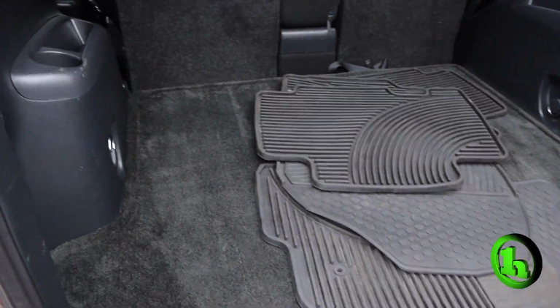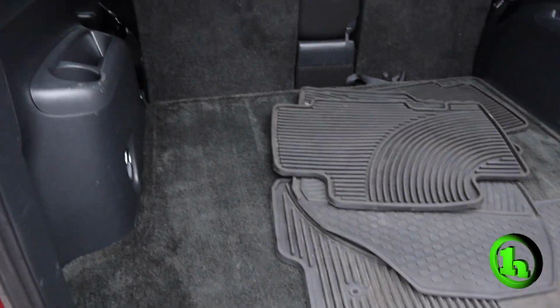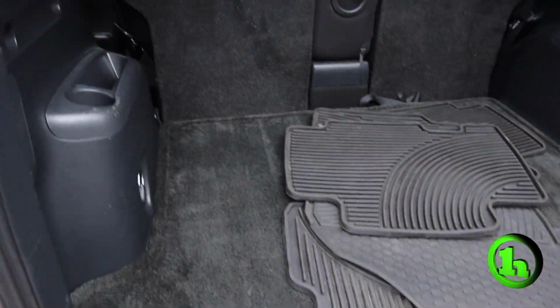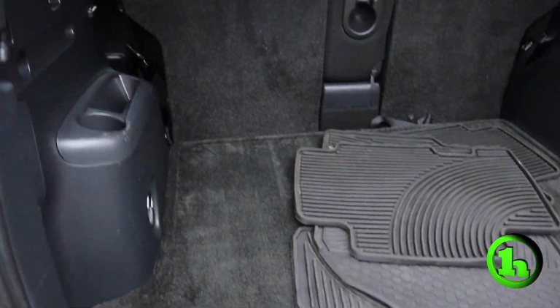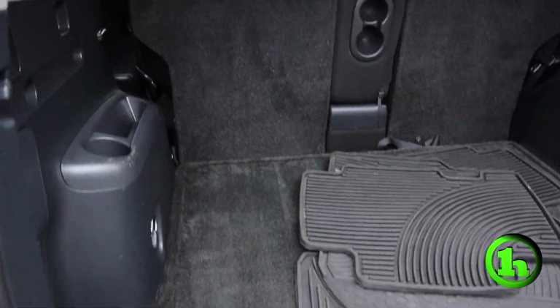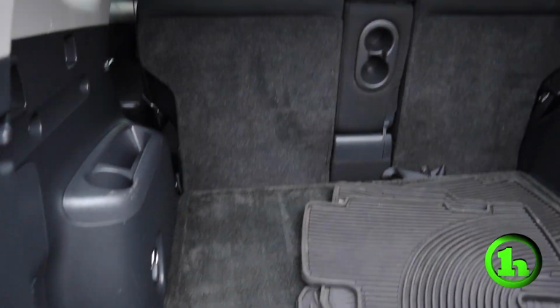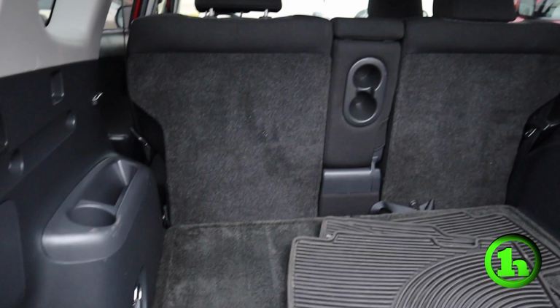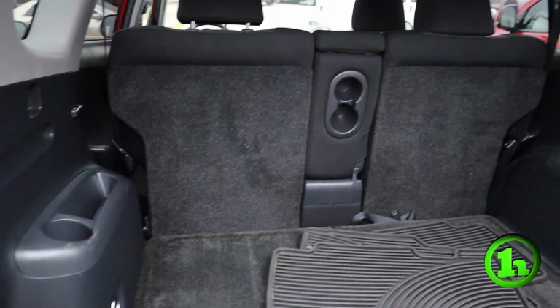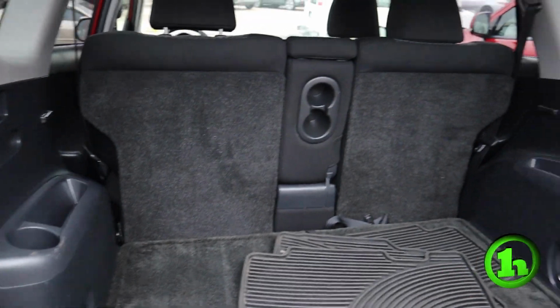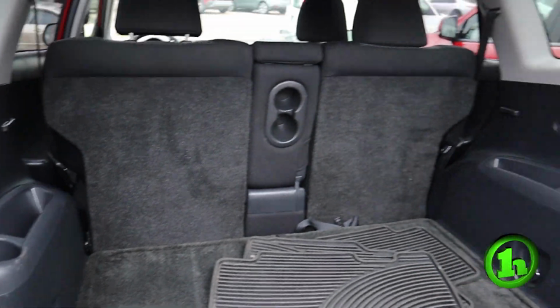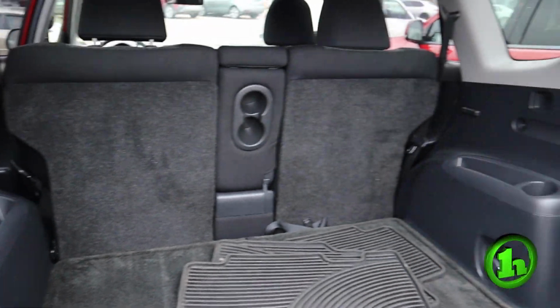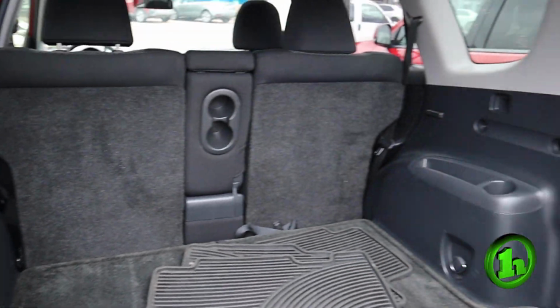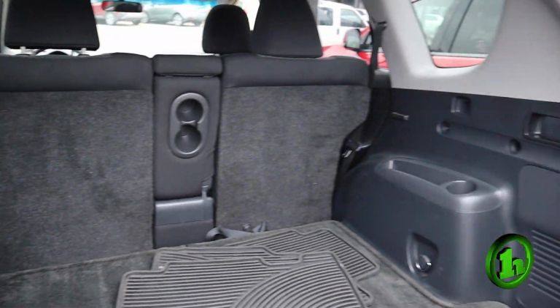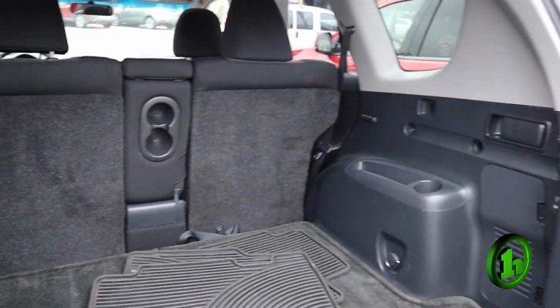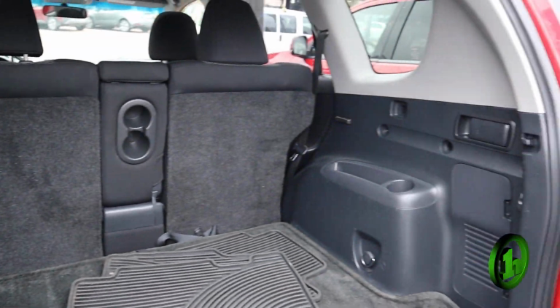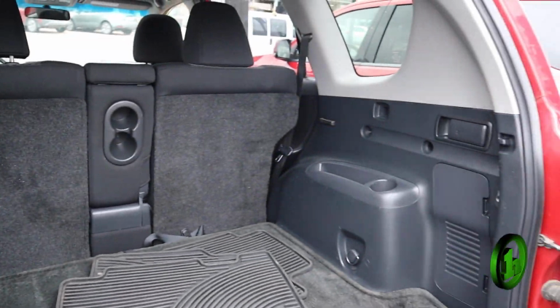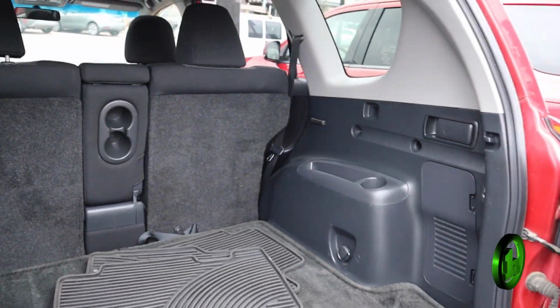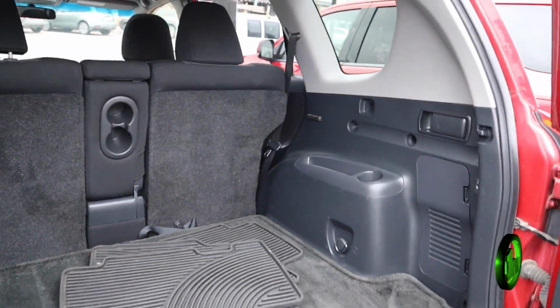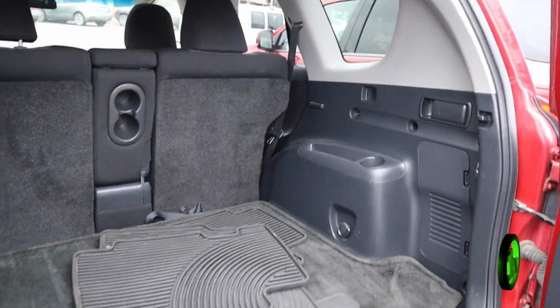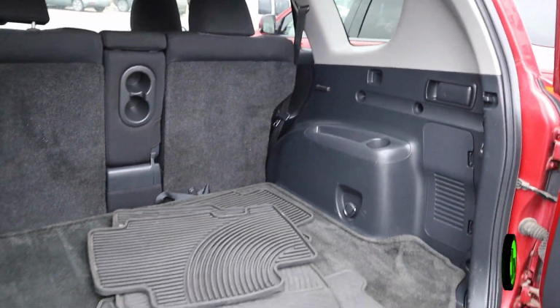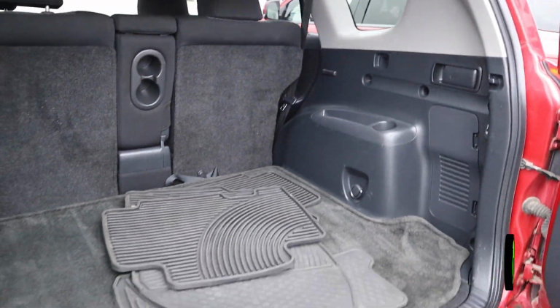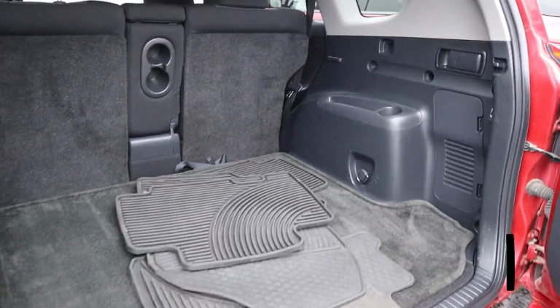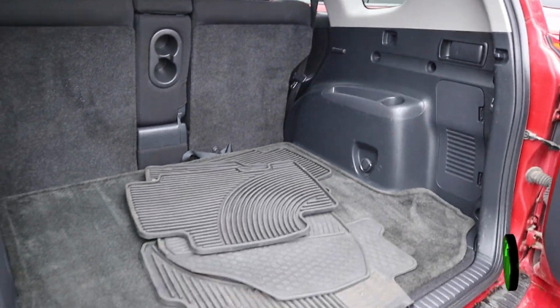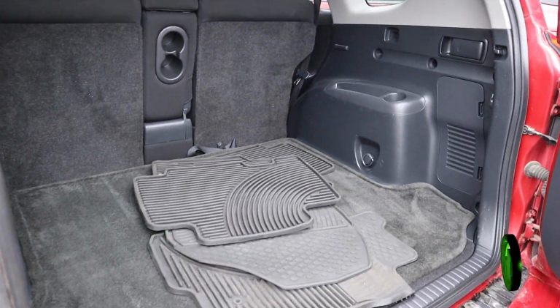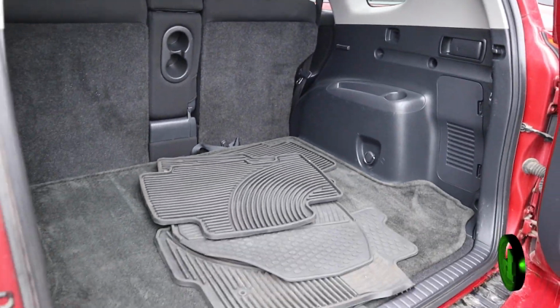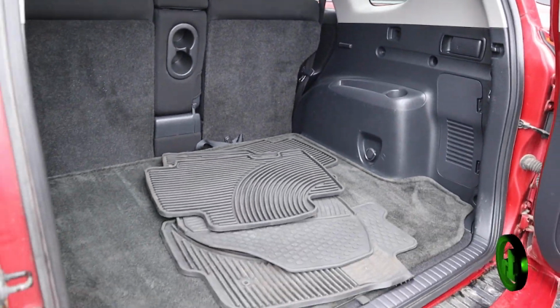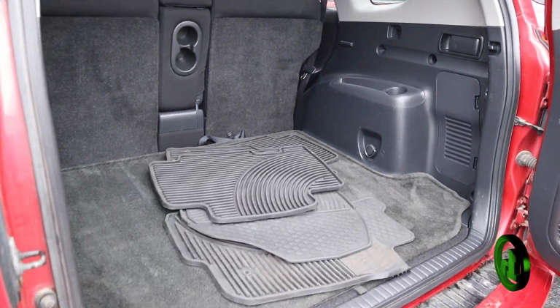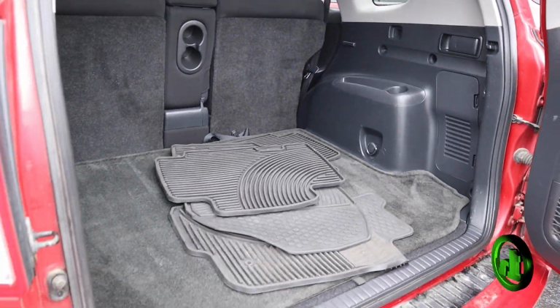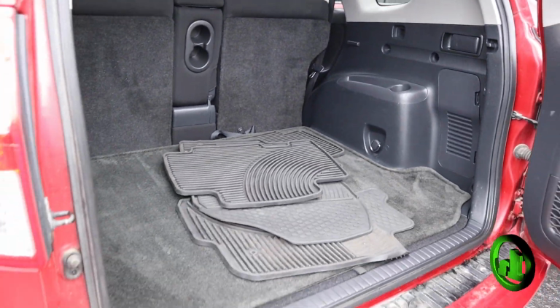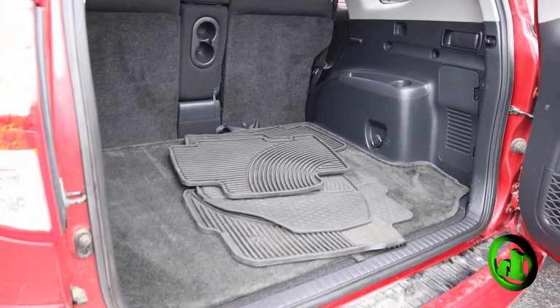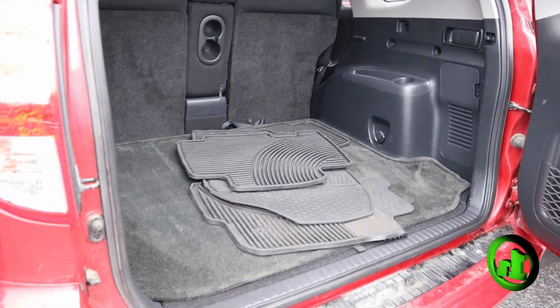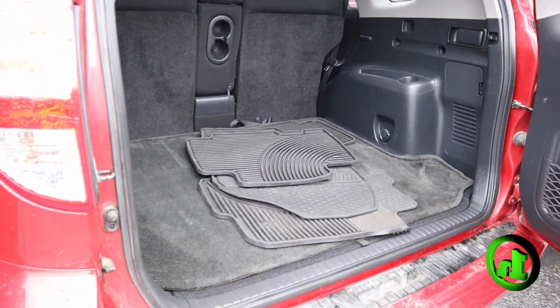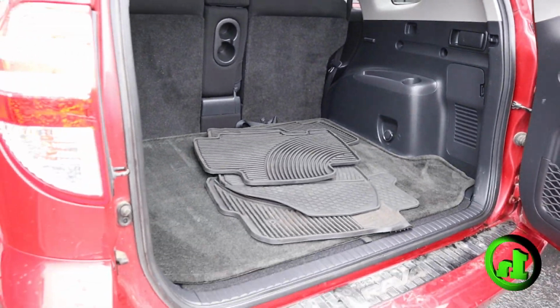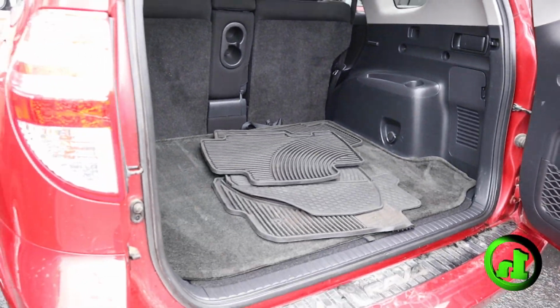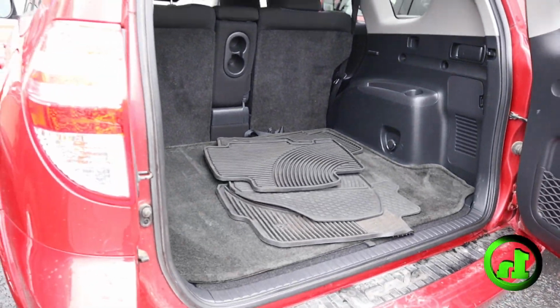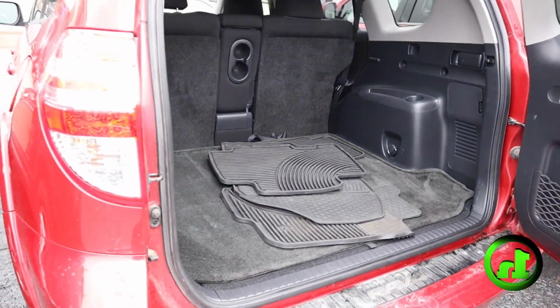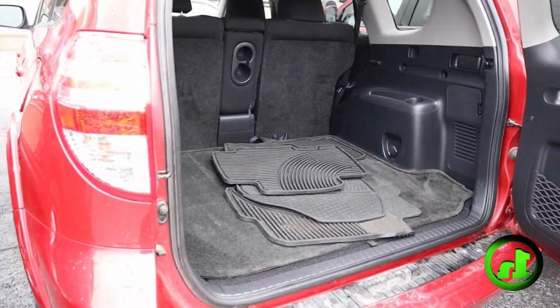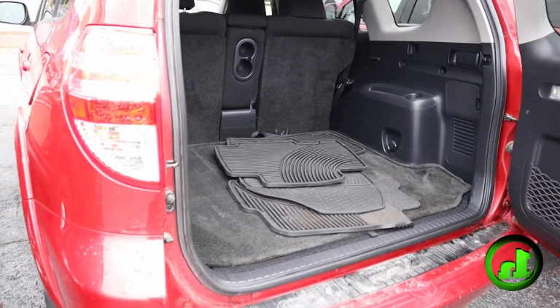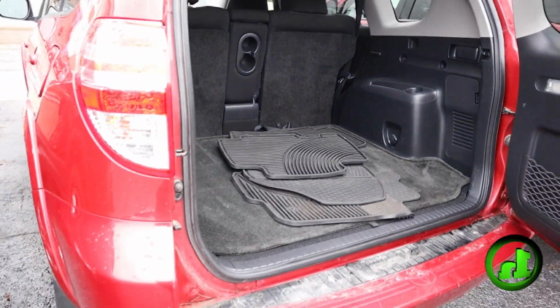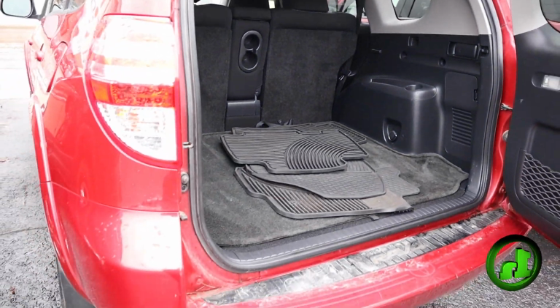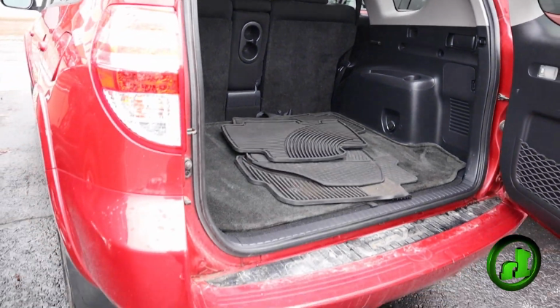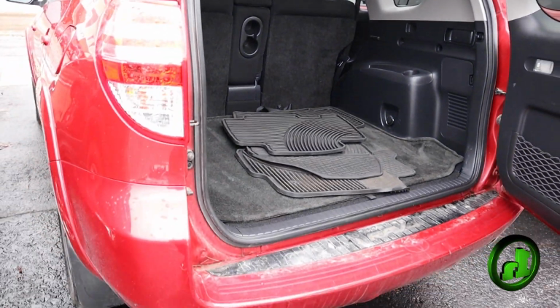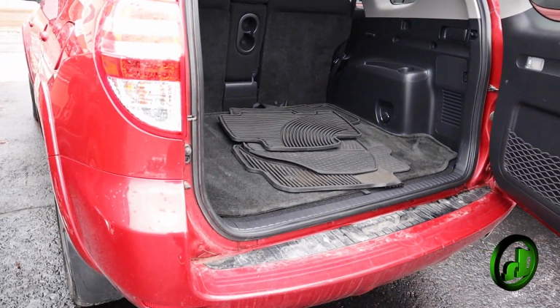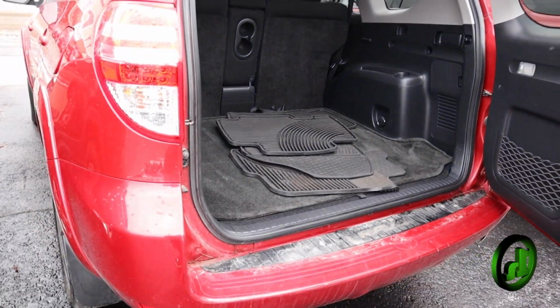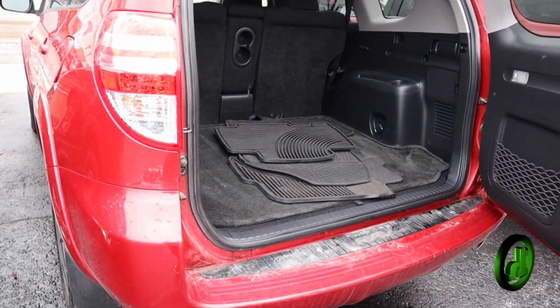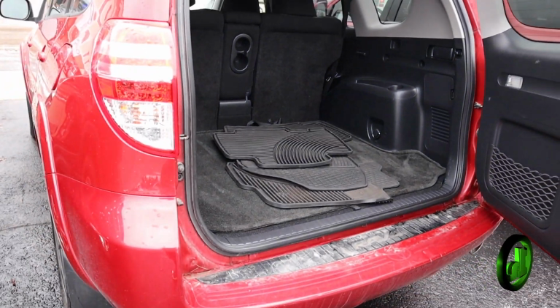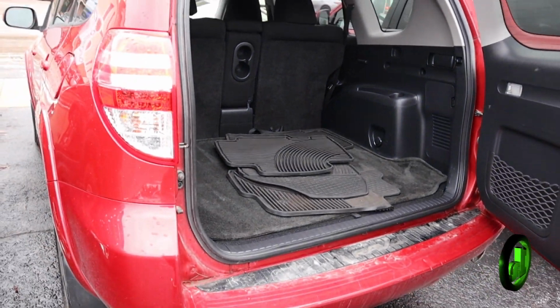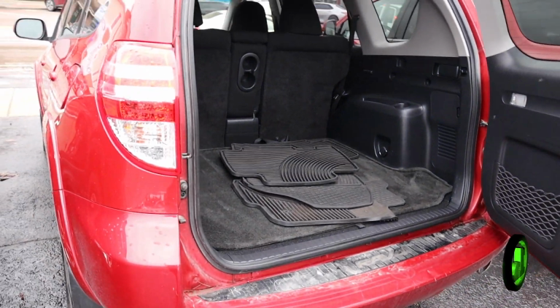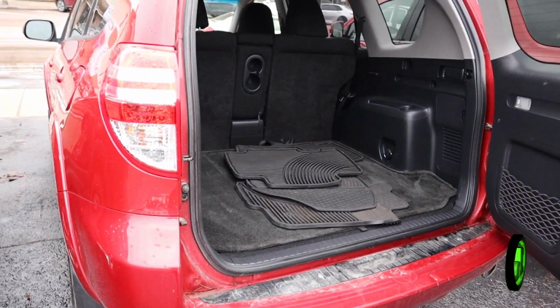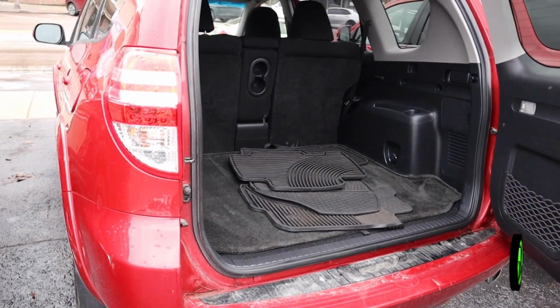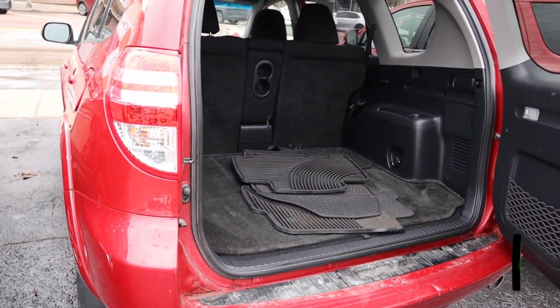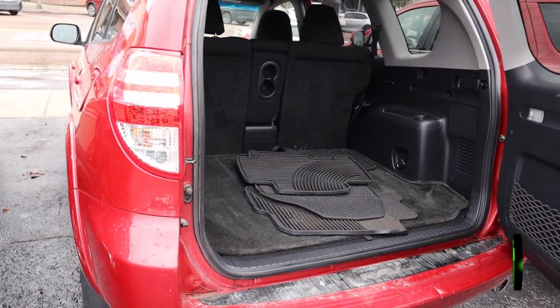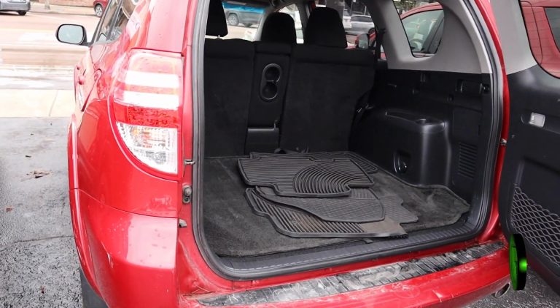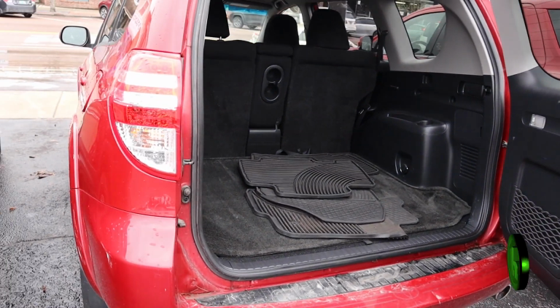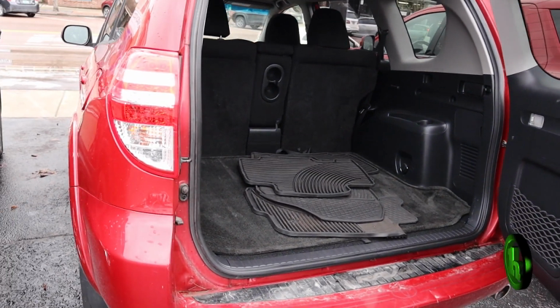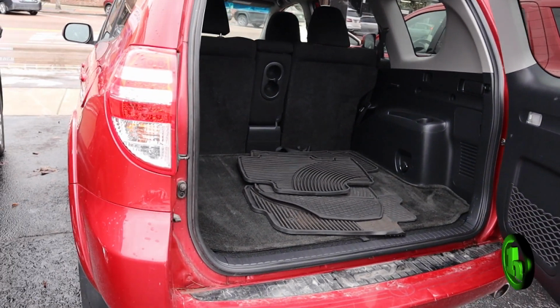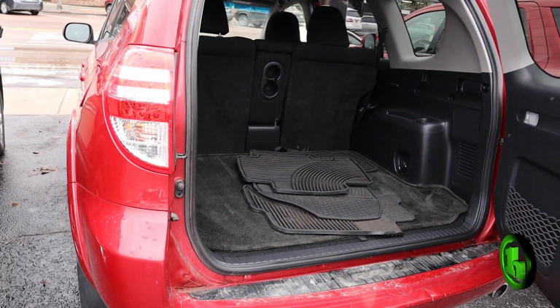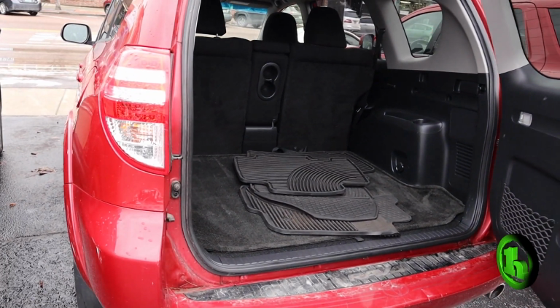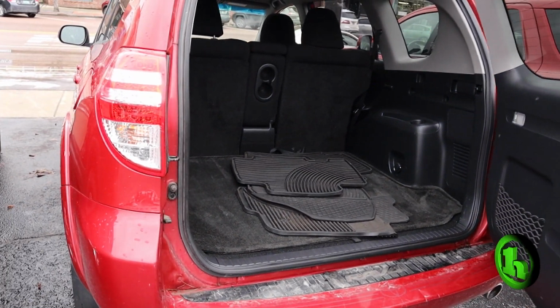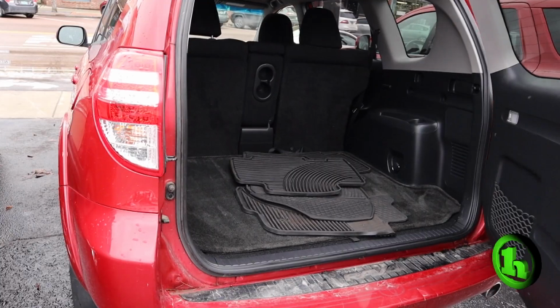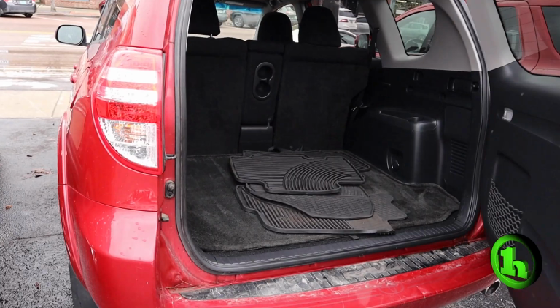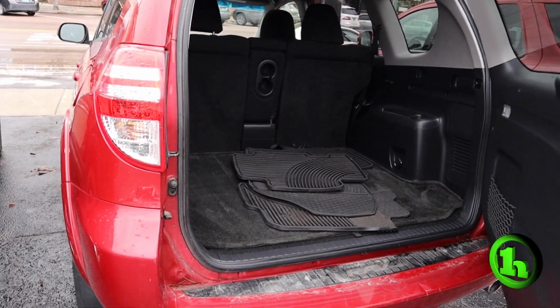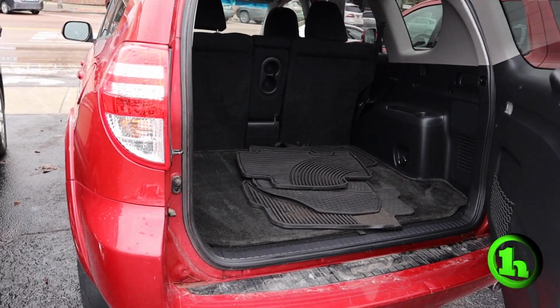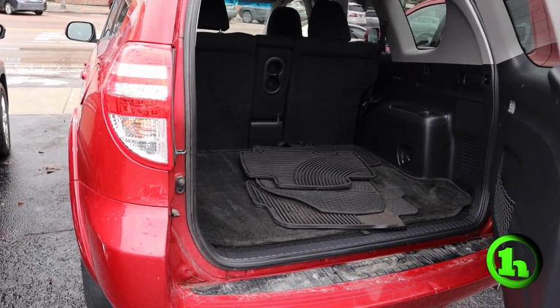Lots of room back here. It's got the all-weather mats in the back. Seats fold down, giving you even more room for storage.